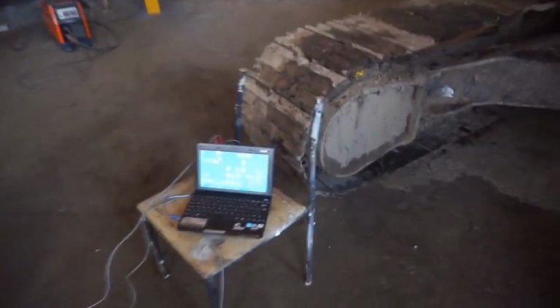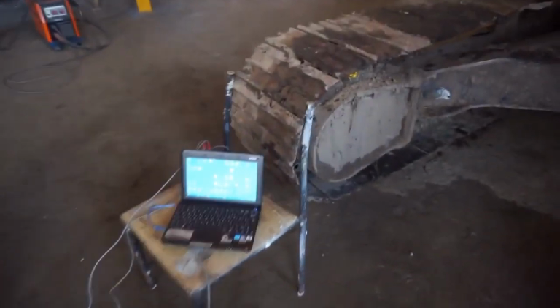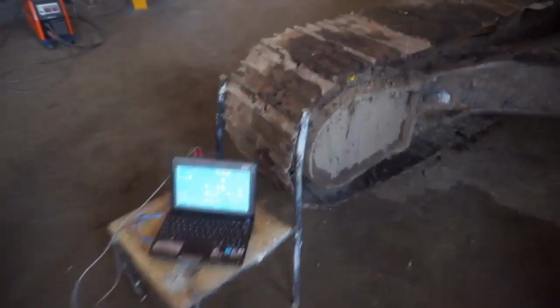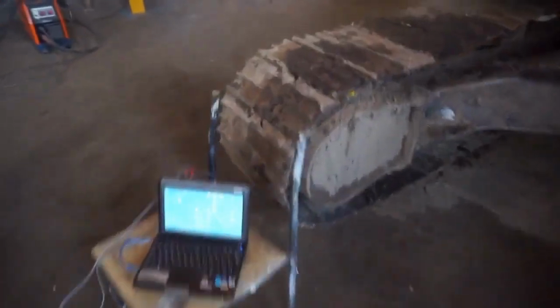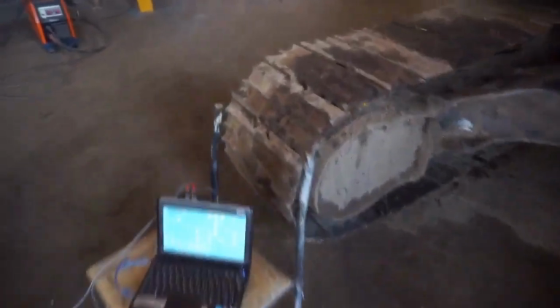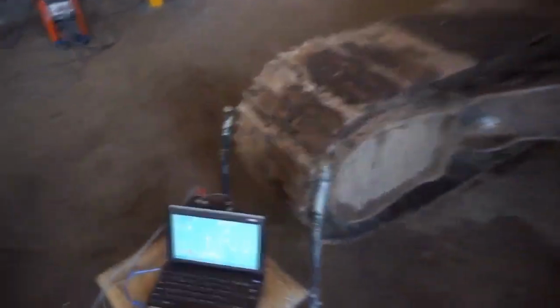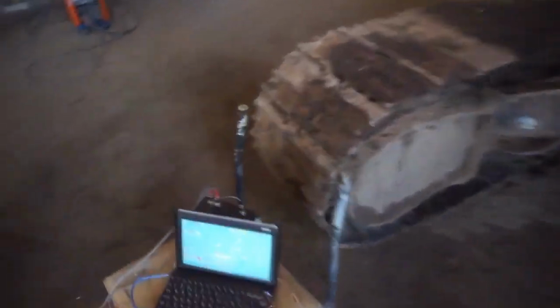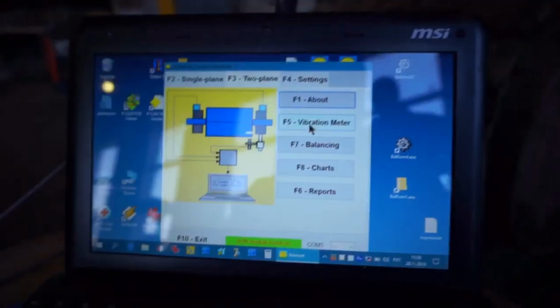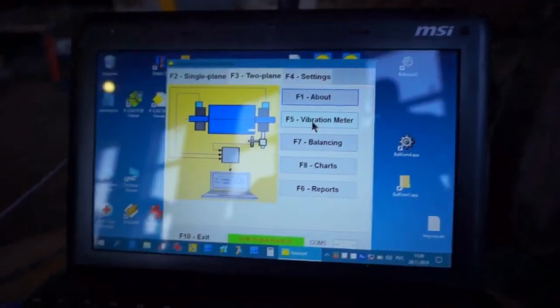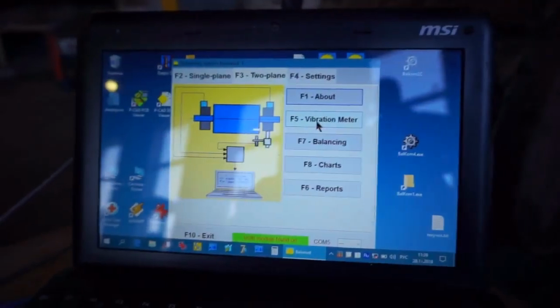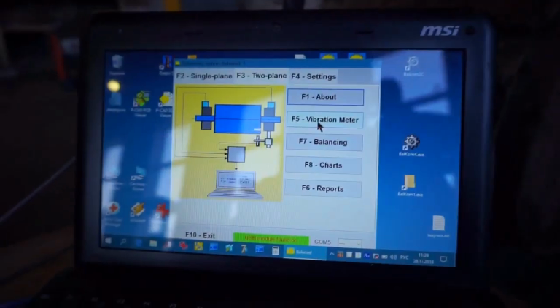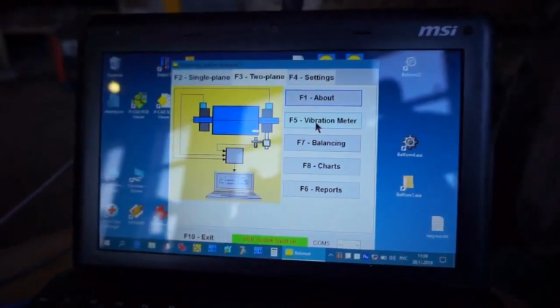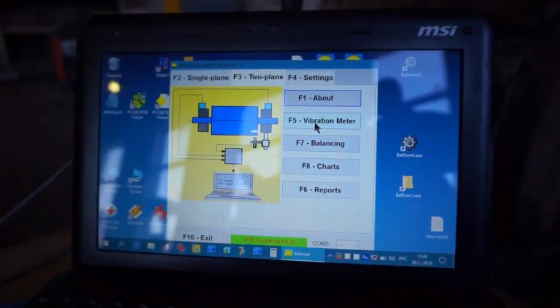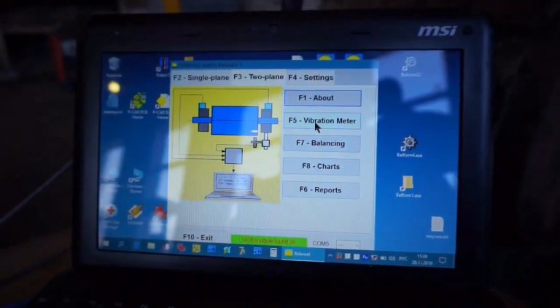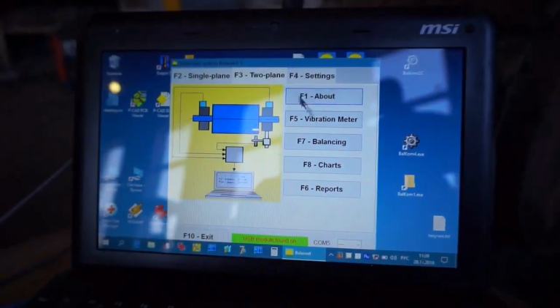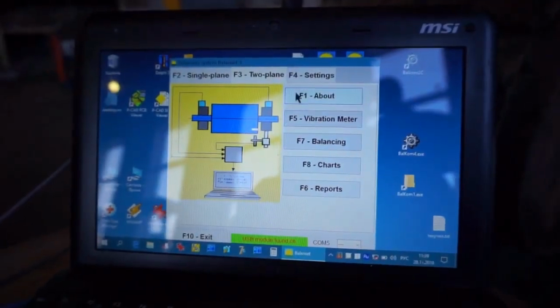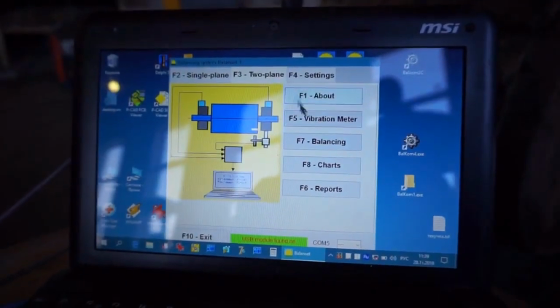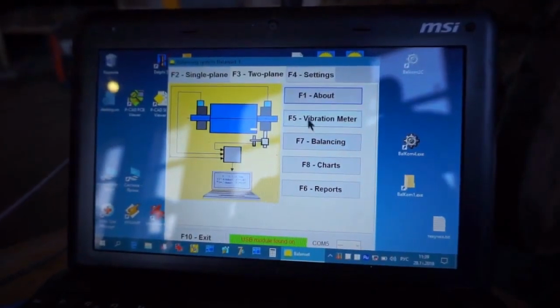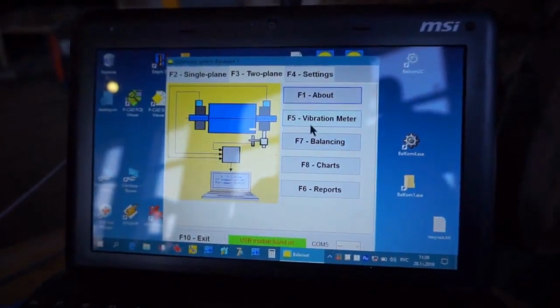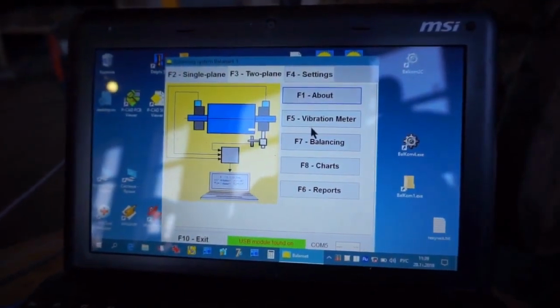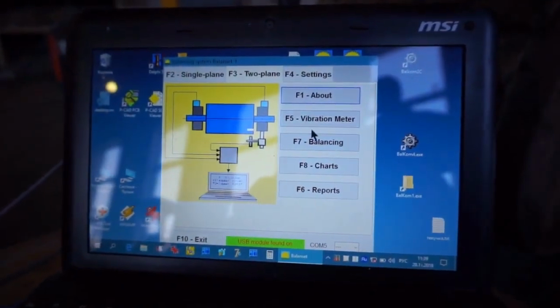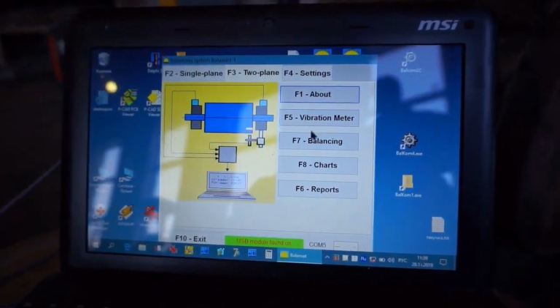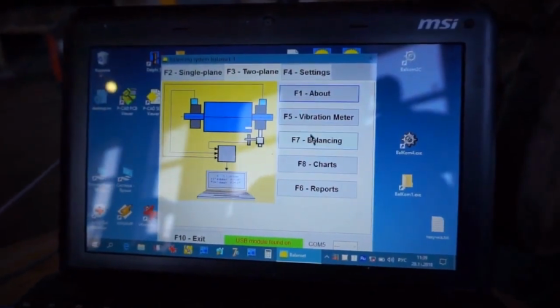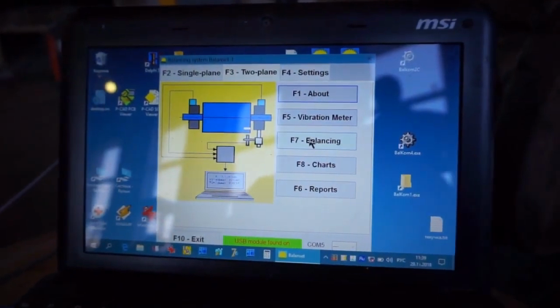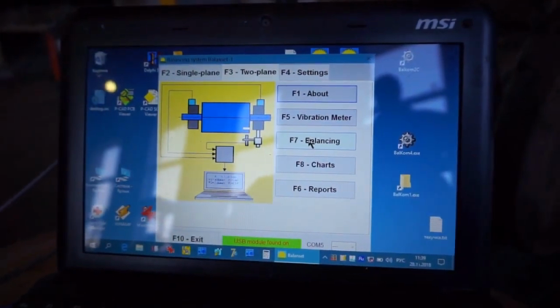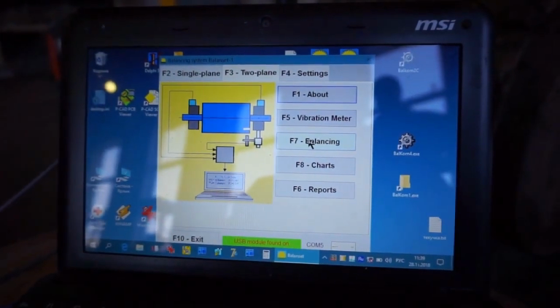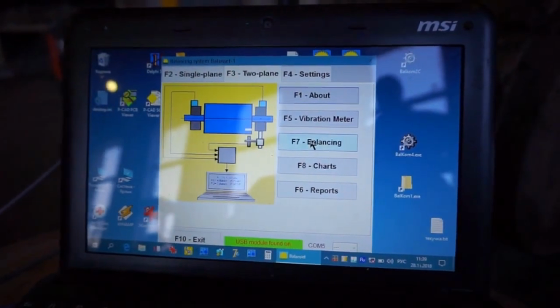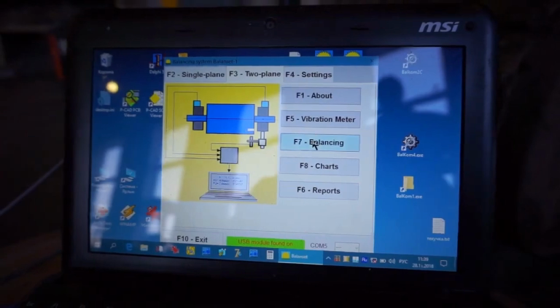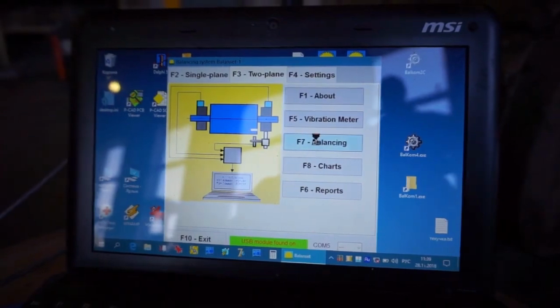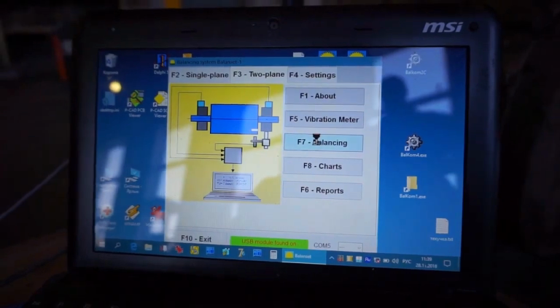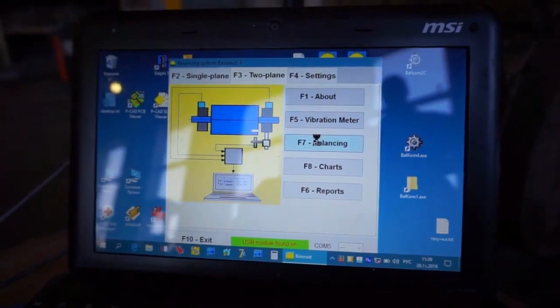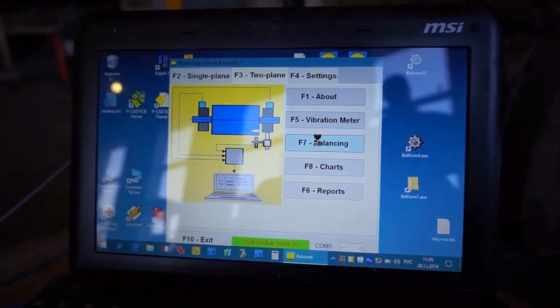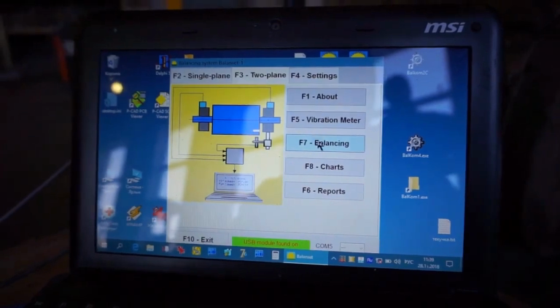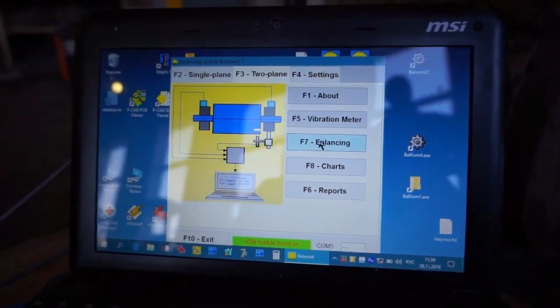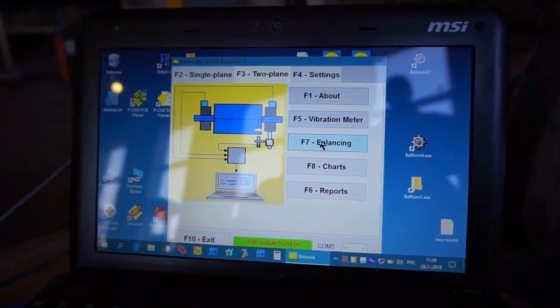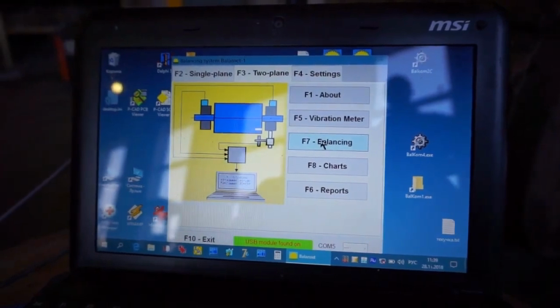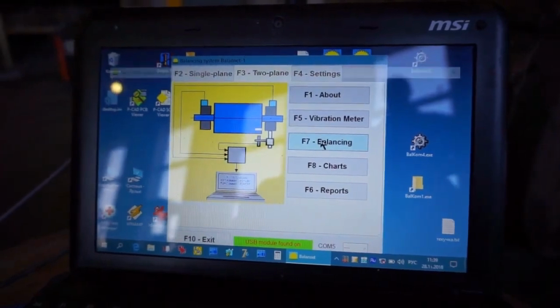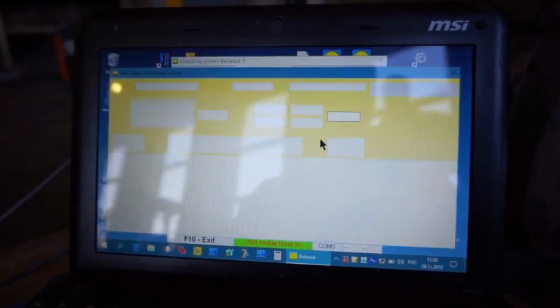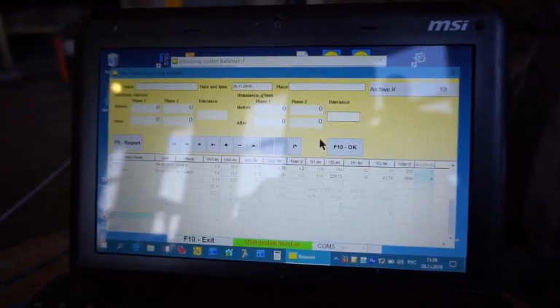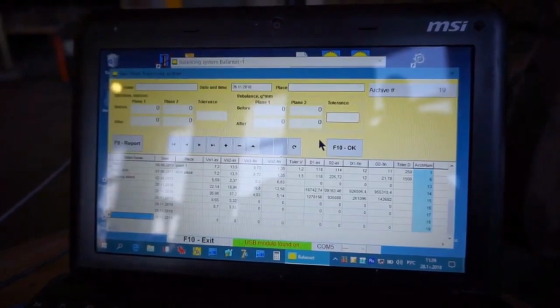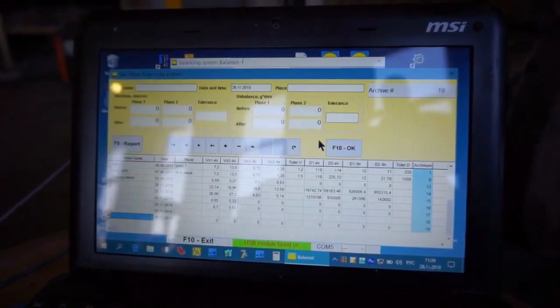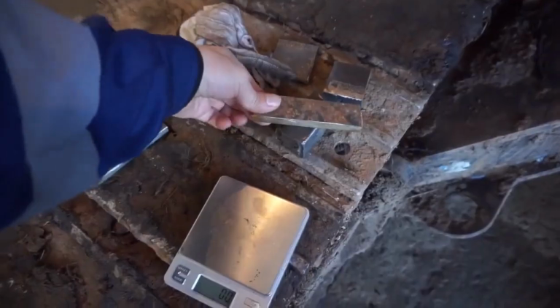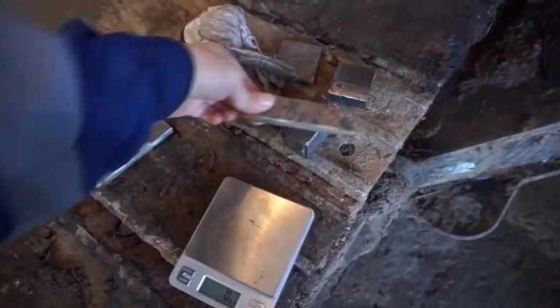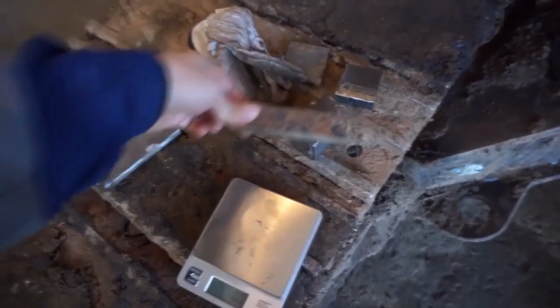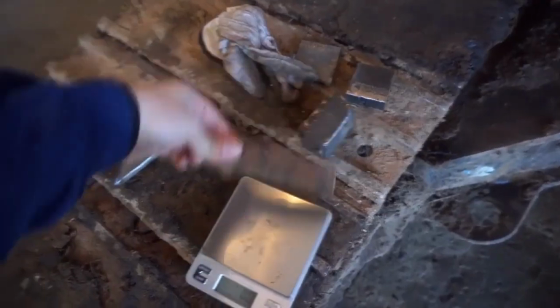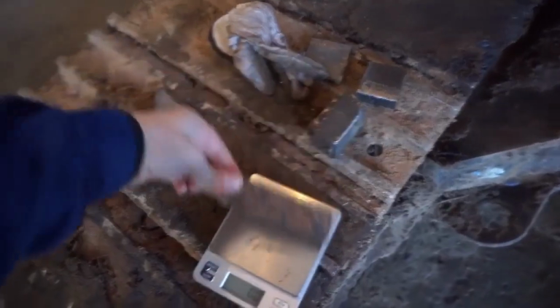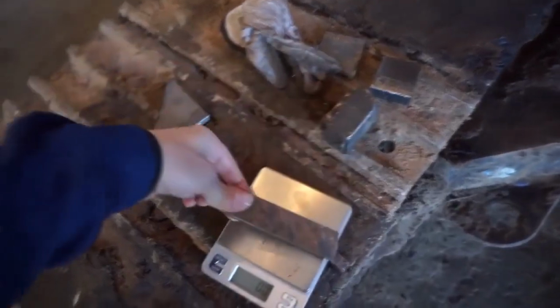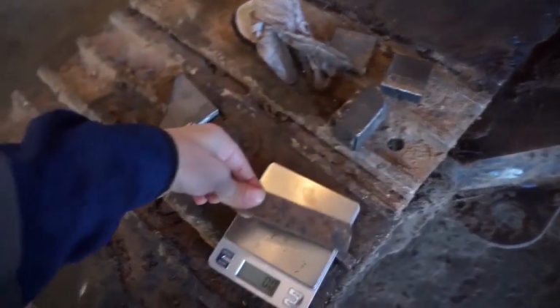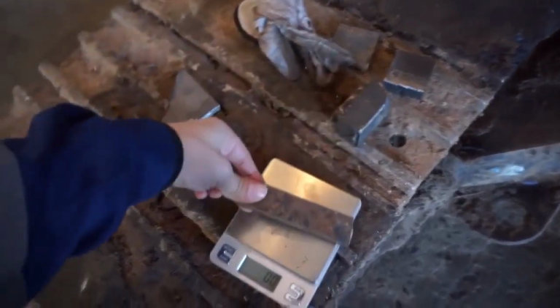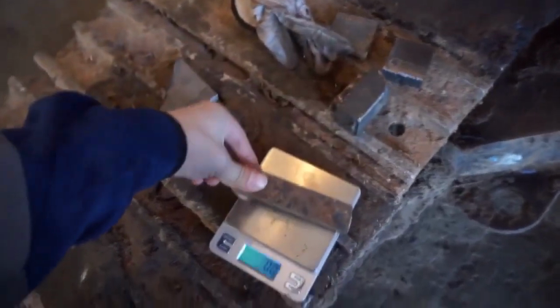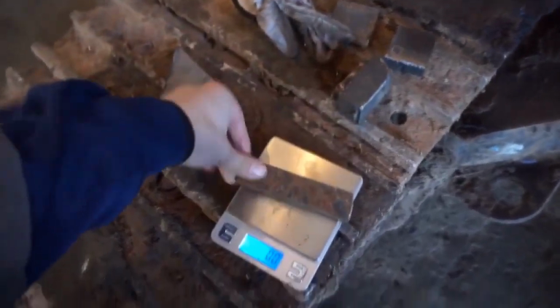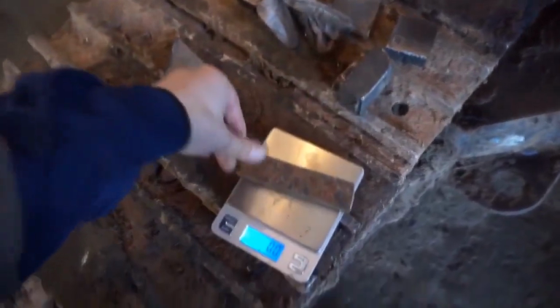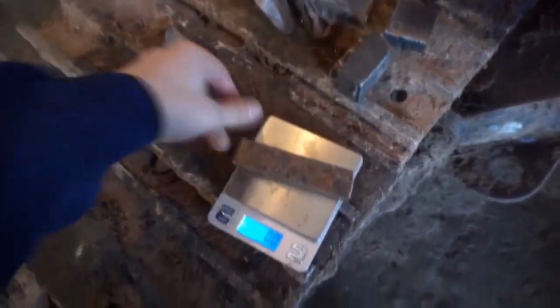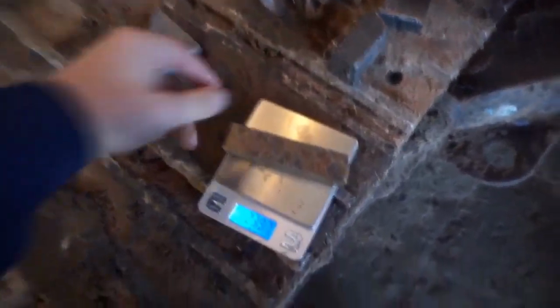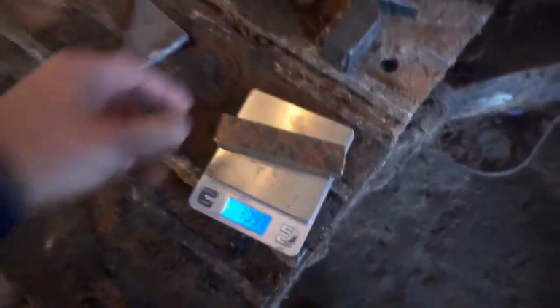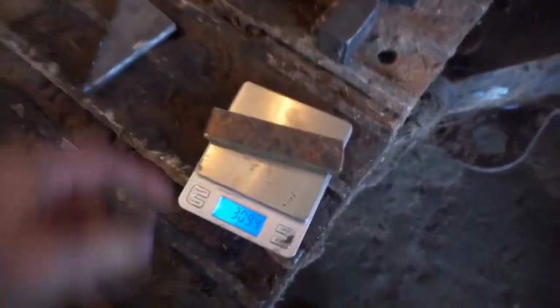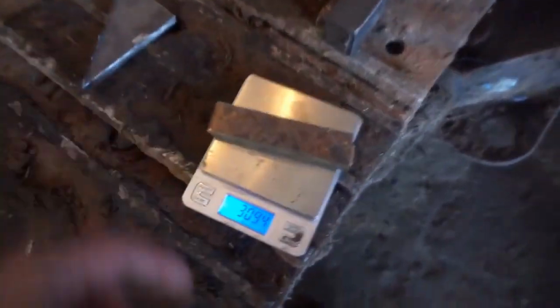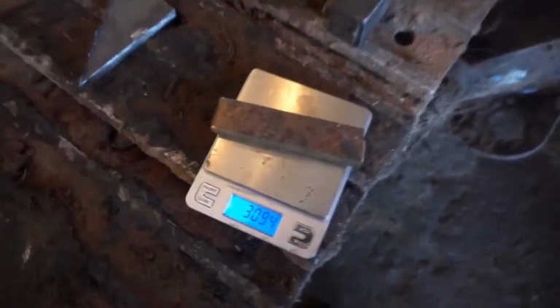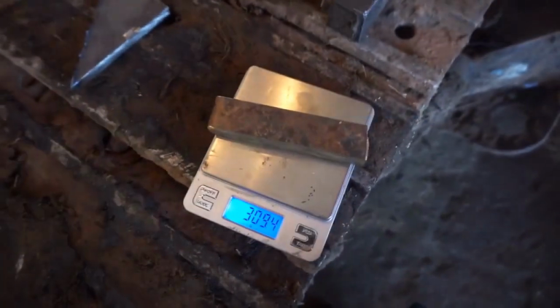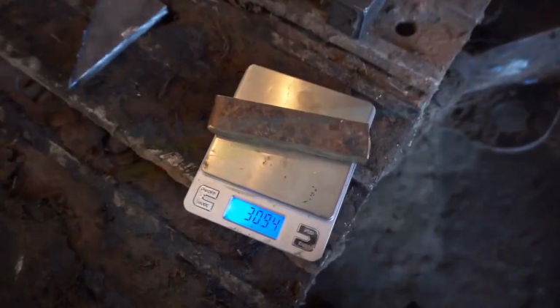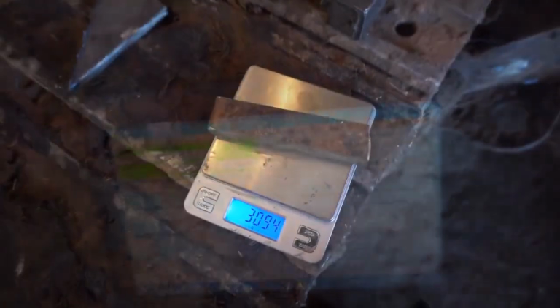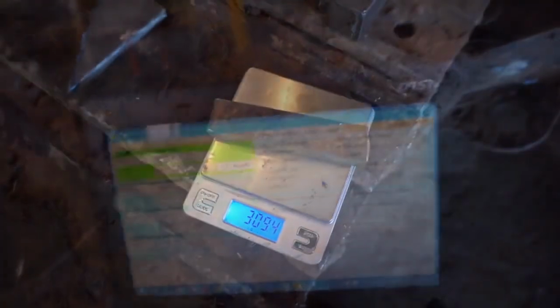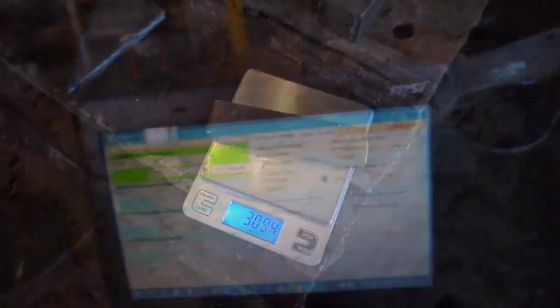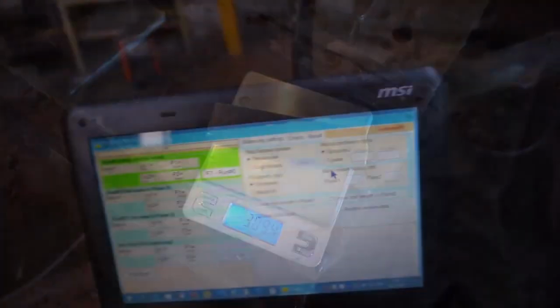Start the program. Select two-plane balancing. Weigh the test weight and record the weight and radius of installation.